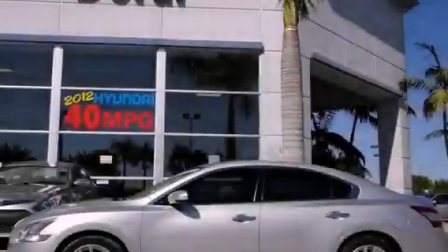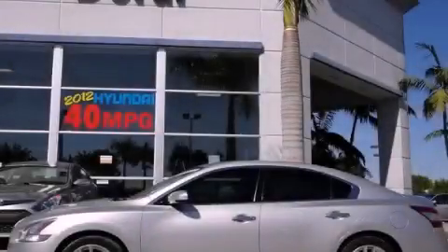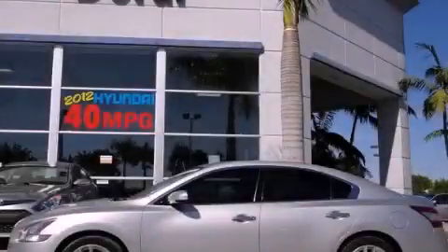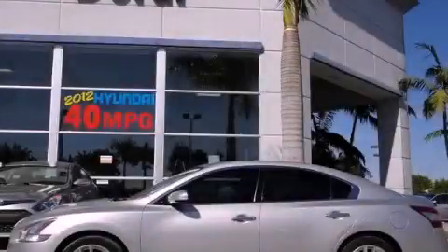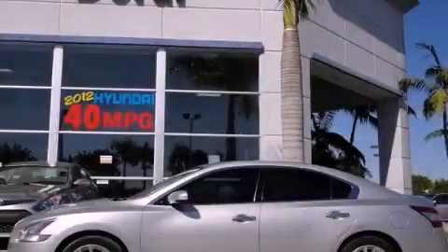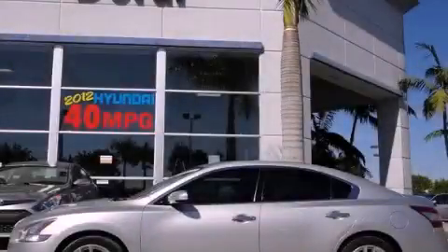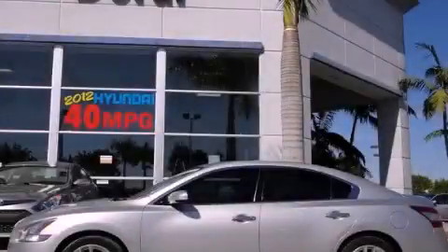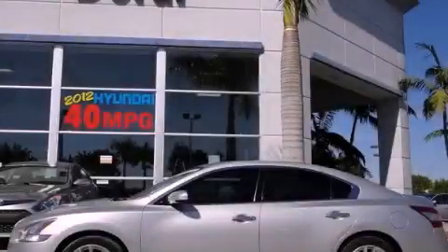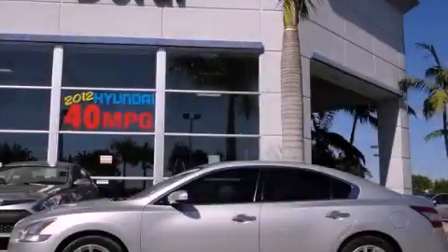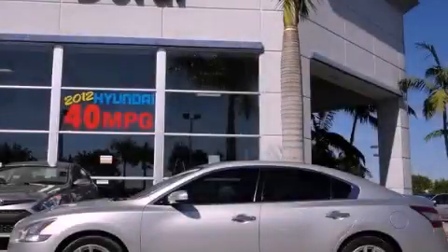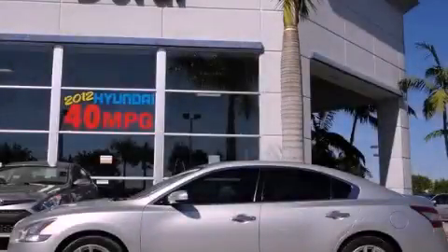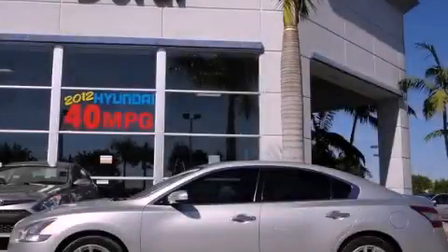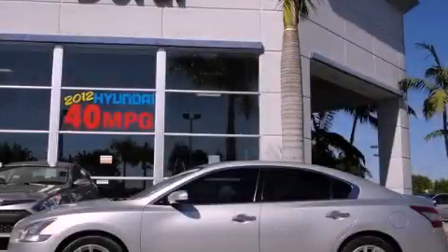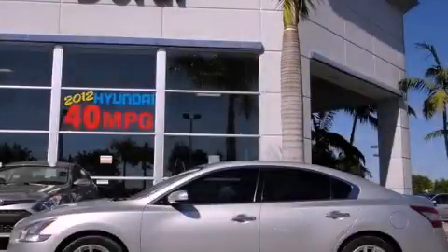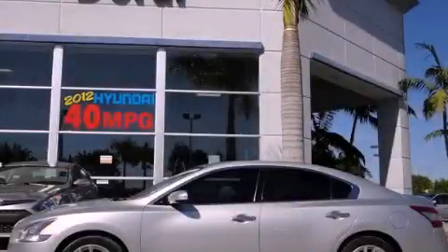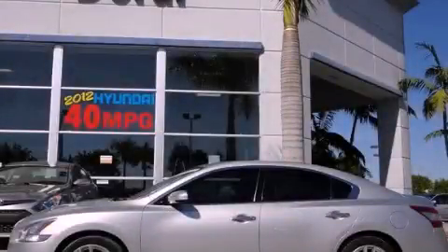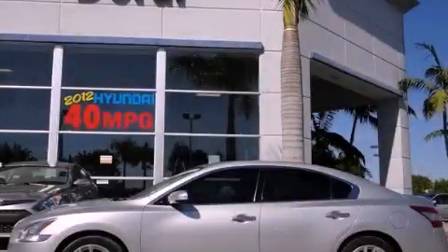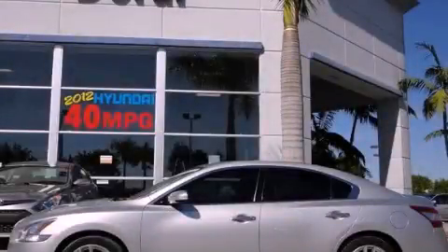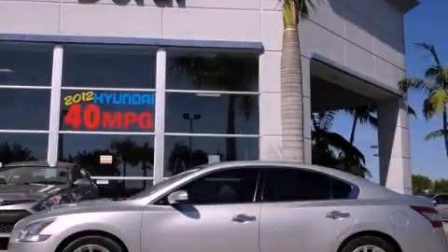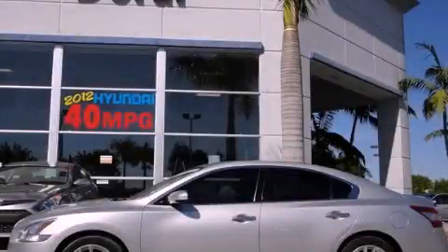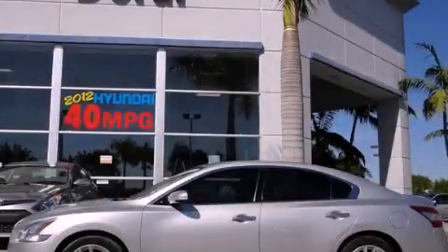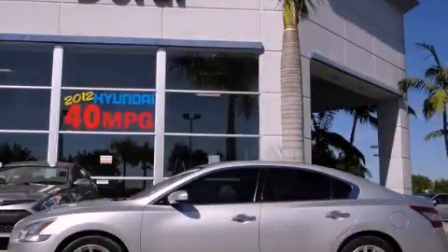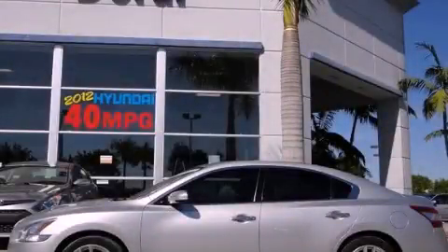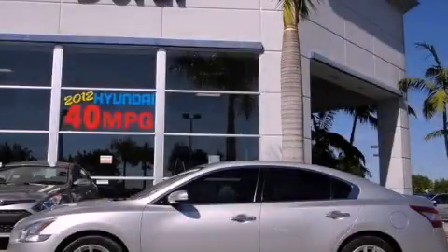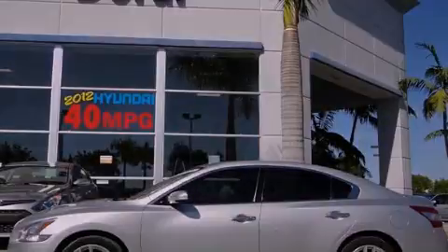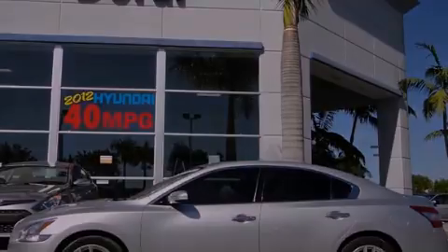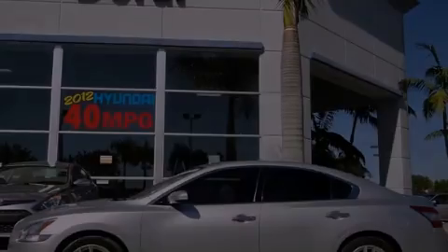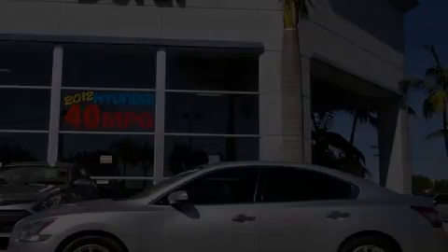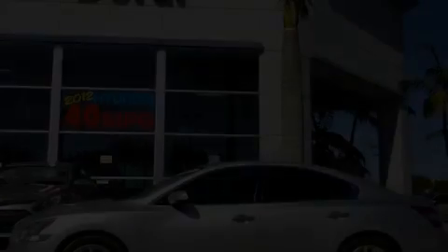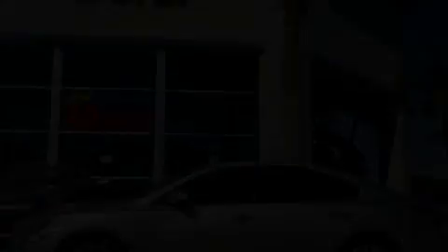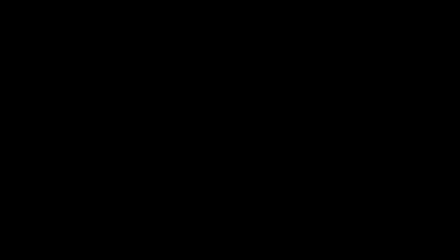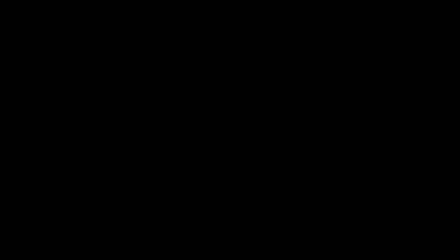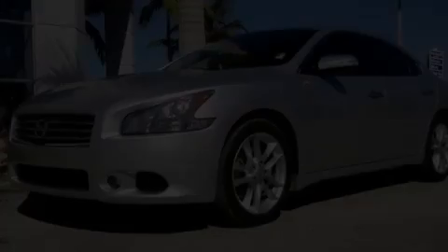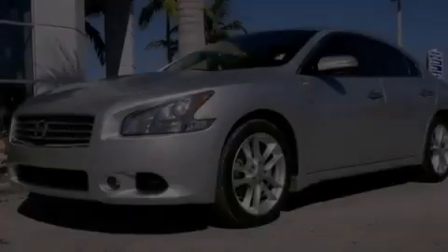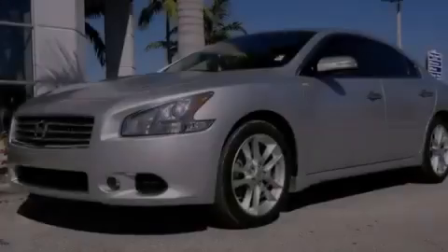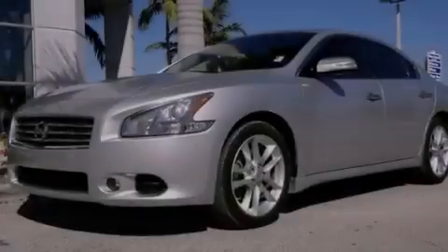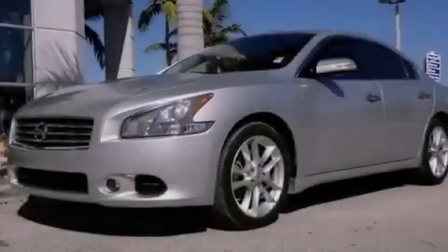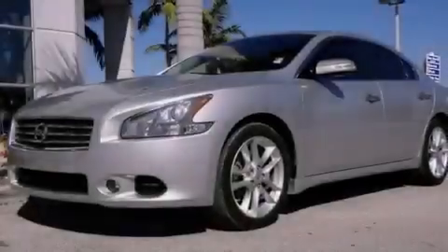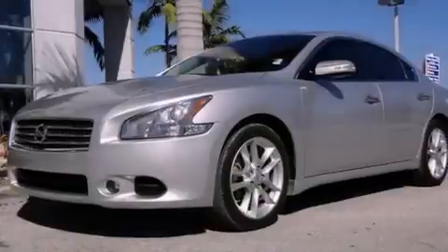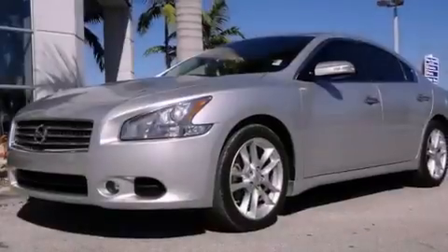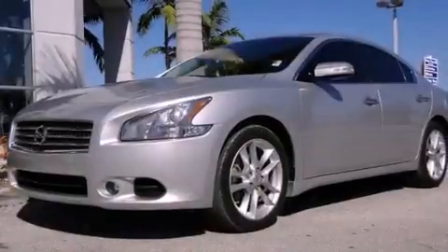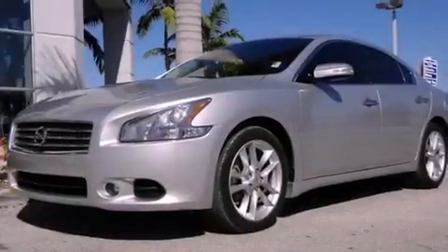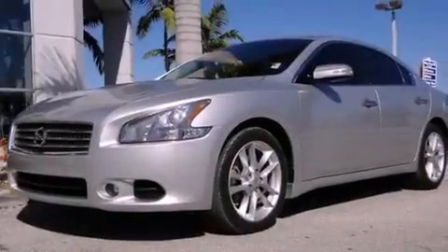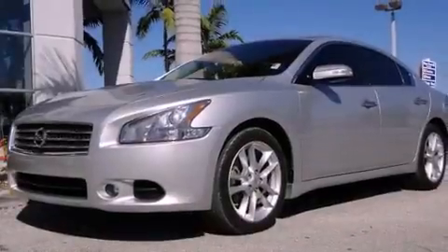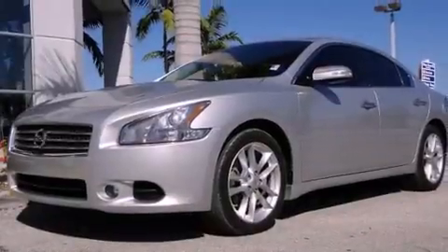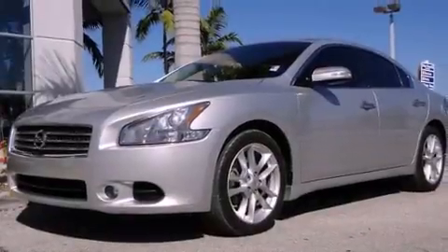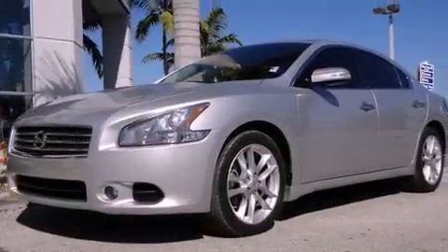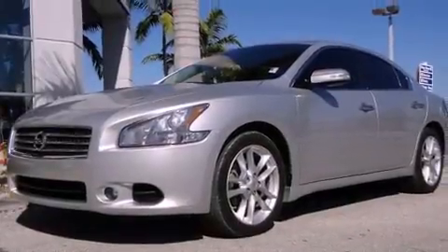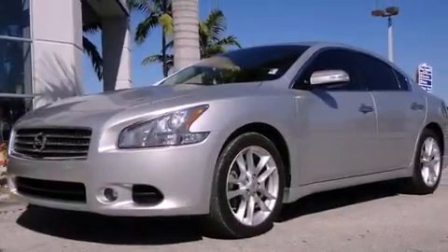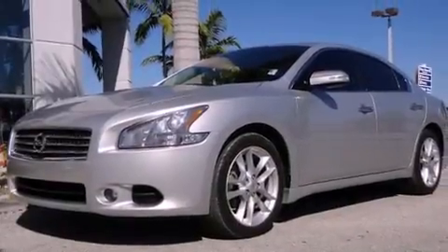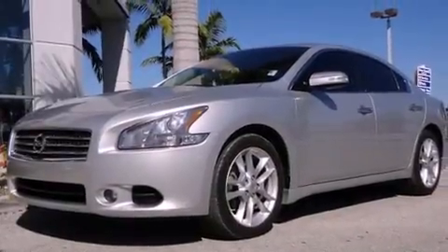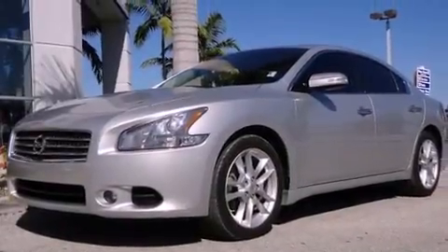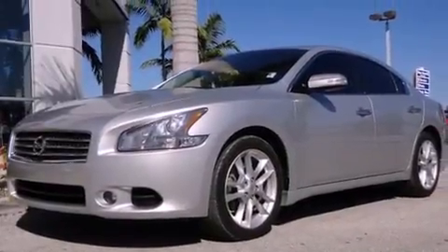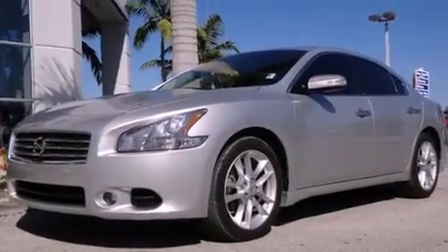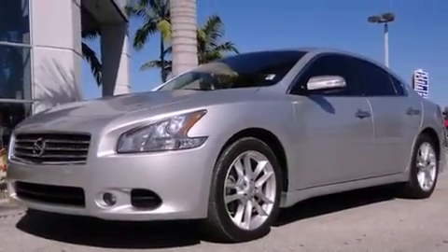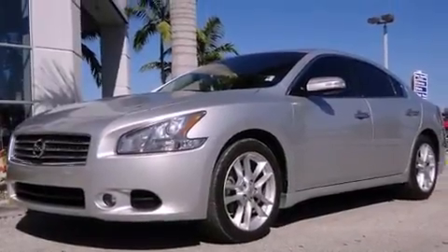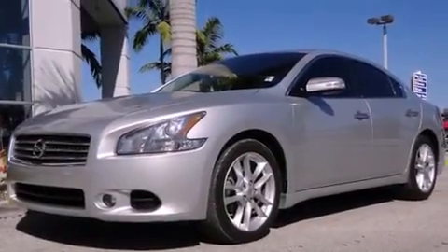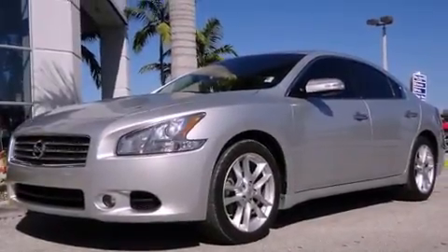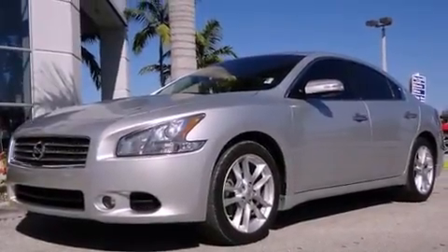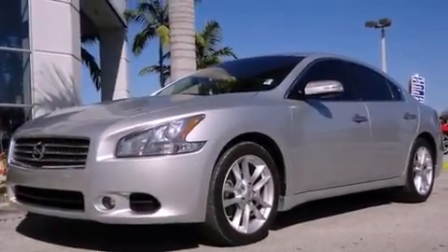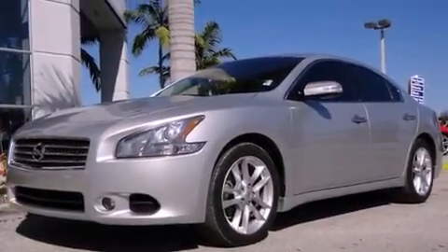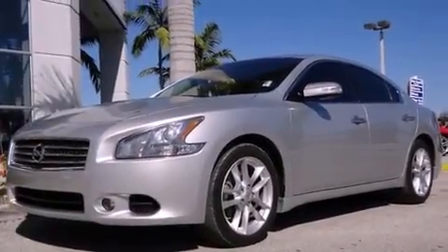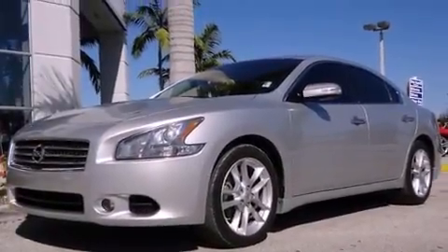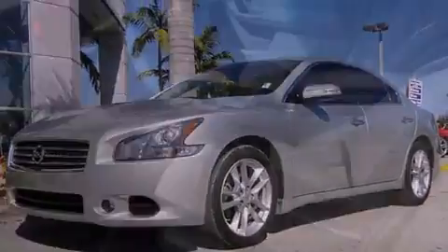This is a 2009 Nissan Maxima. It features a six-cylinder engine and a continuous variable transmission.